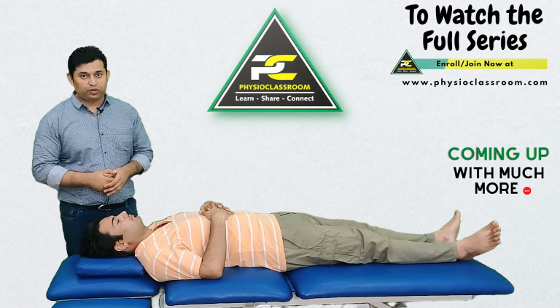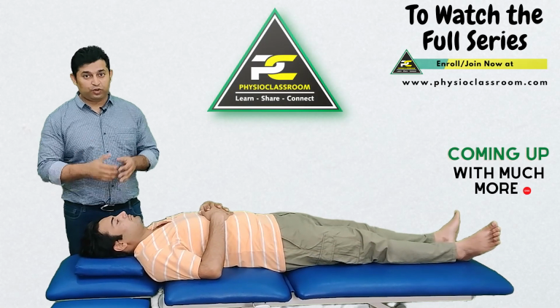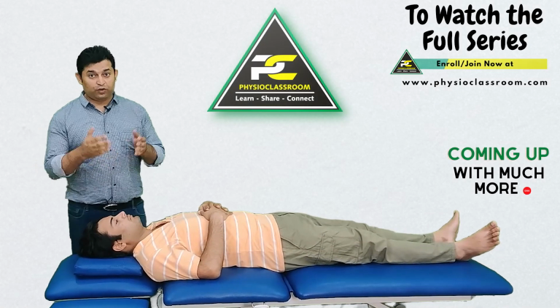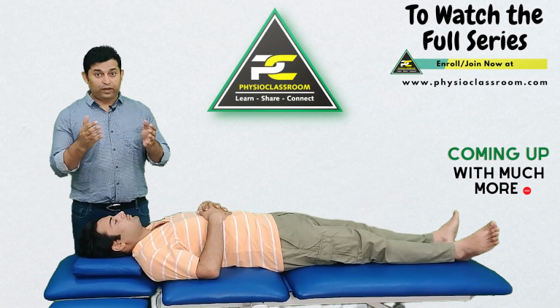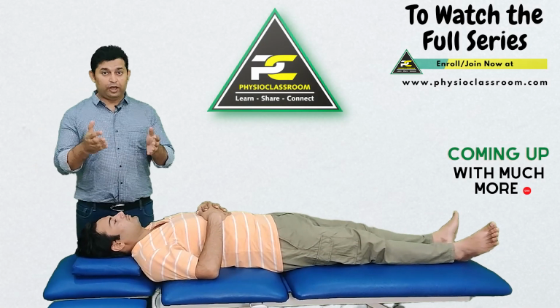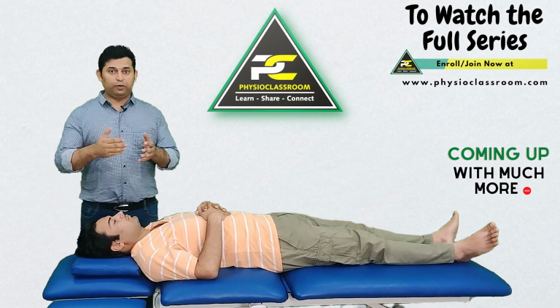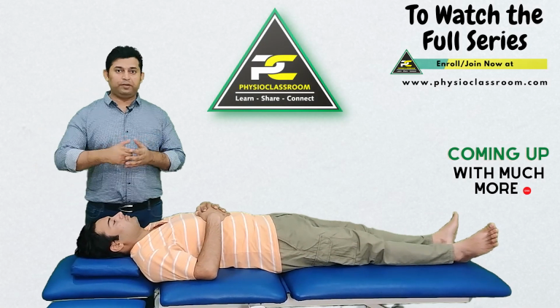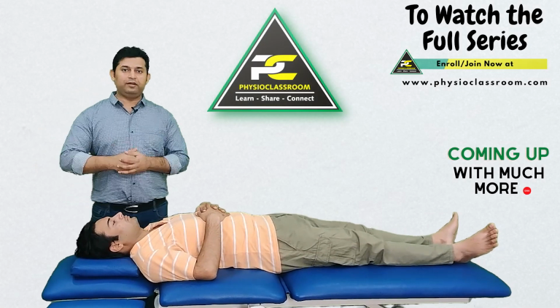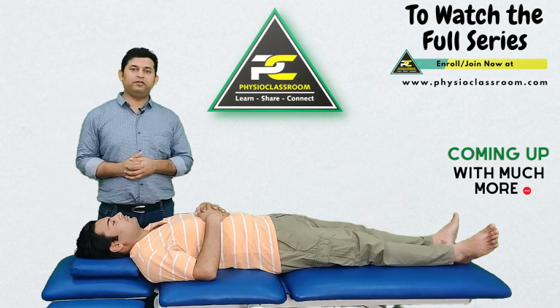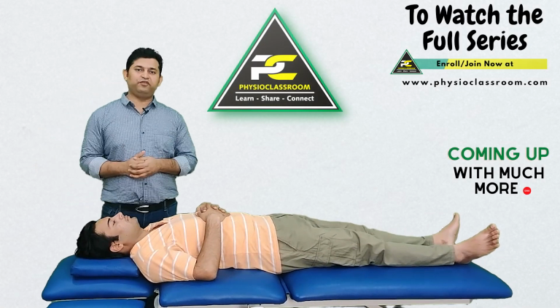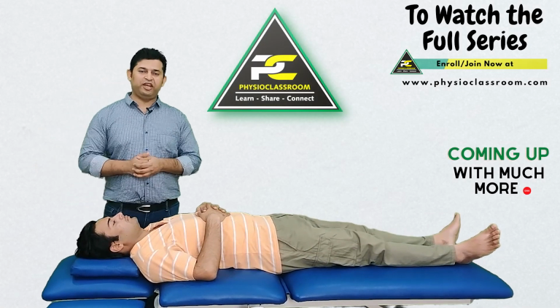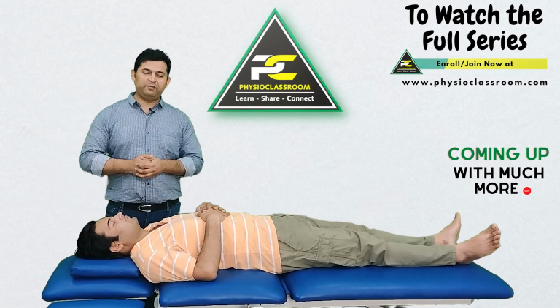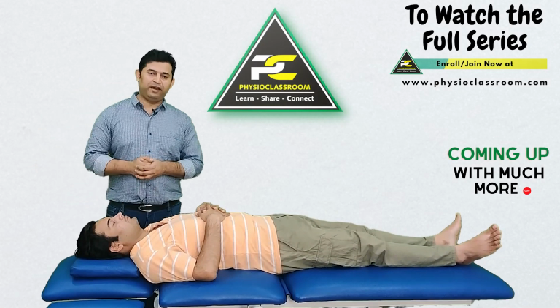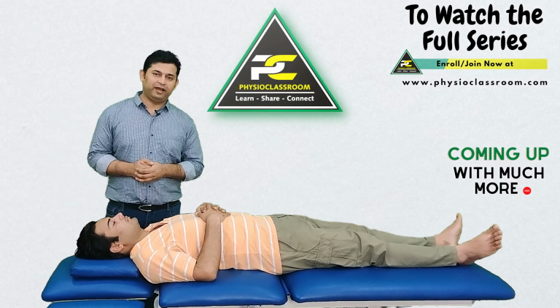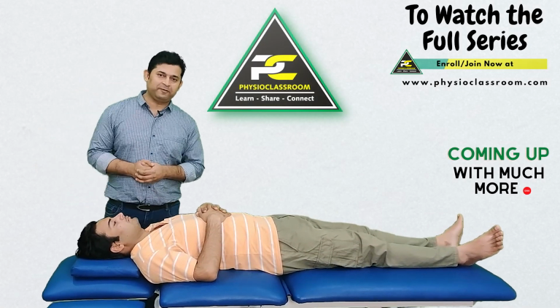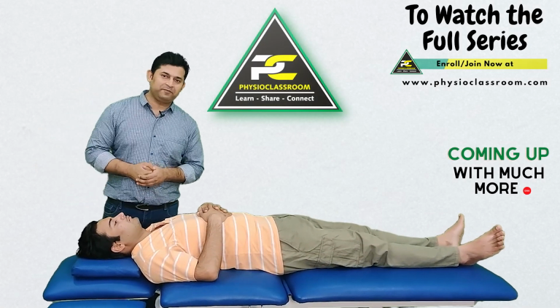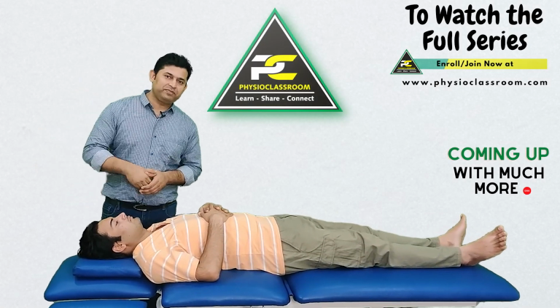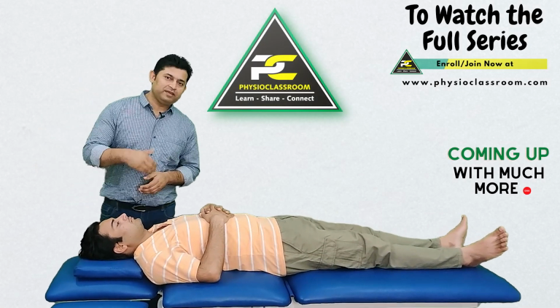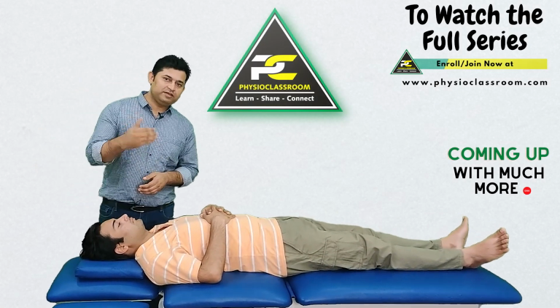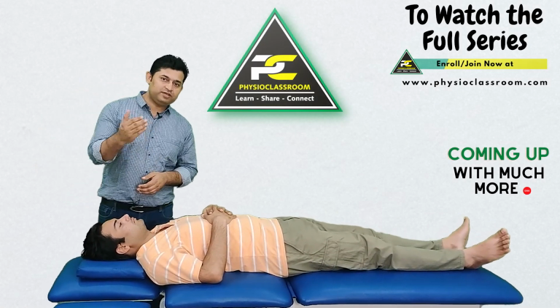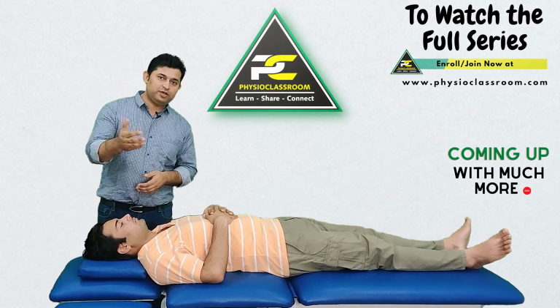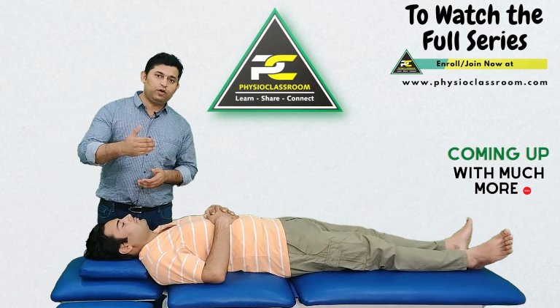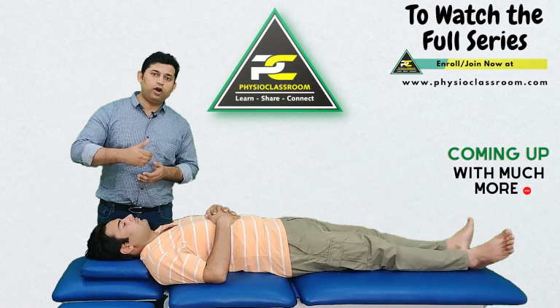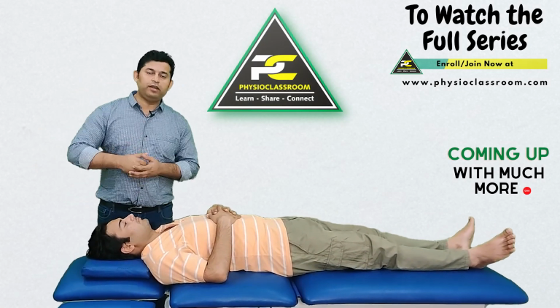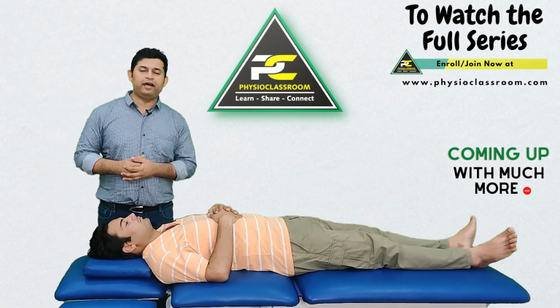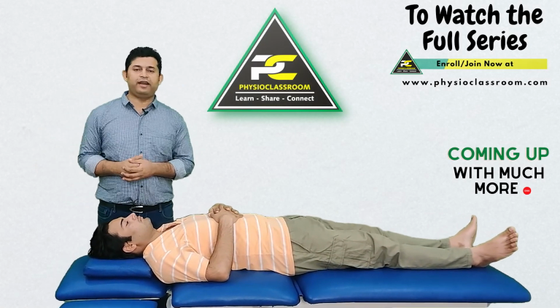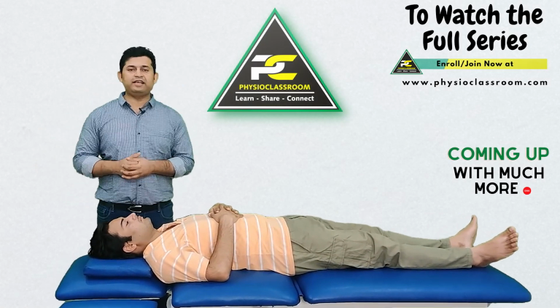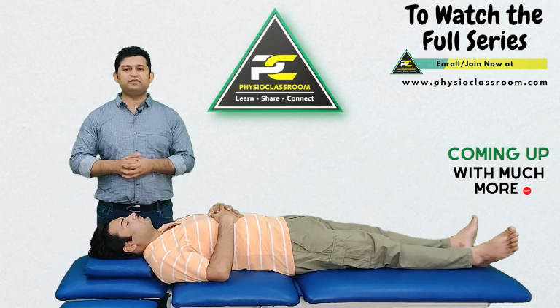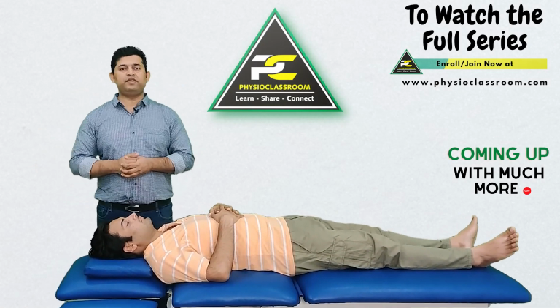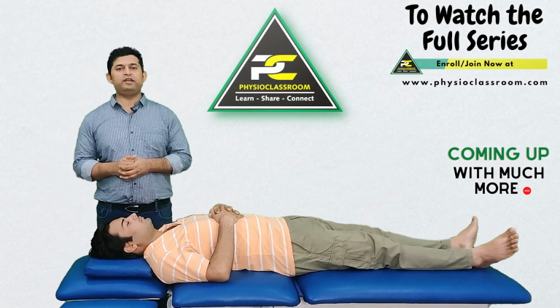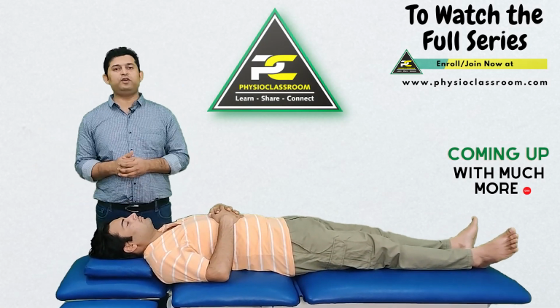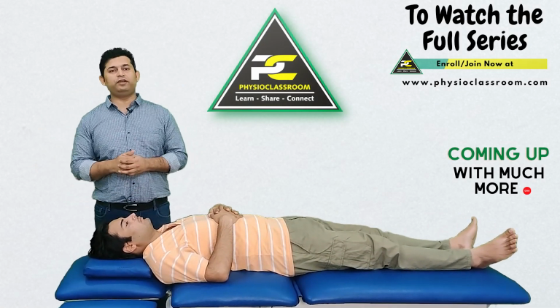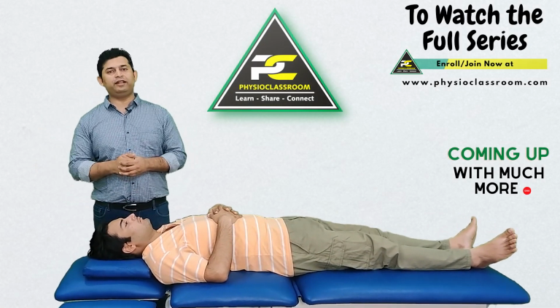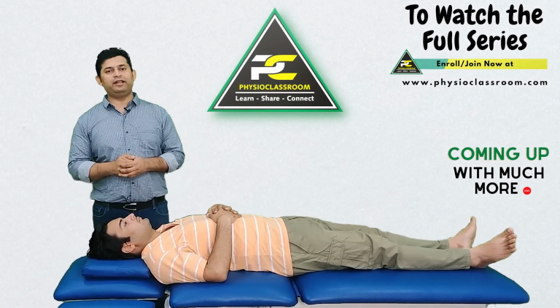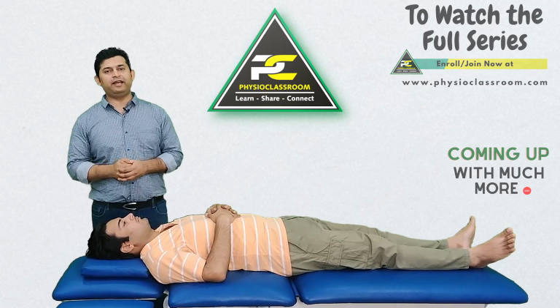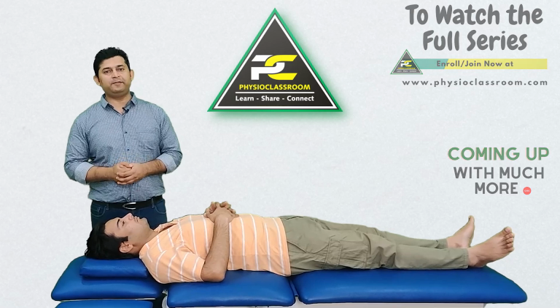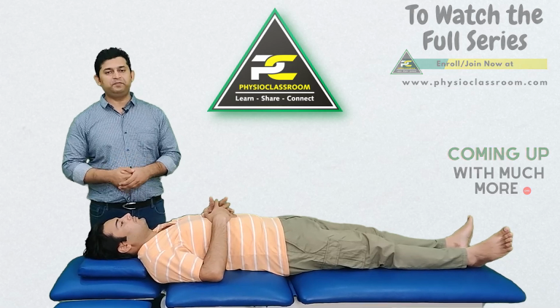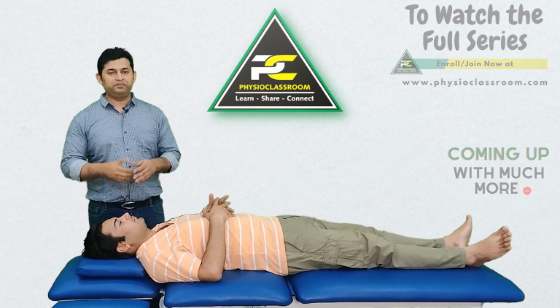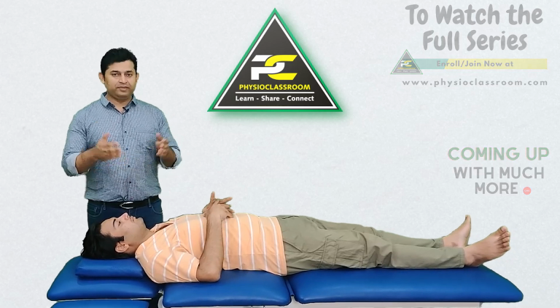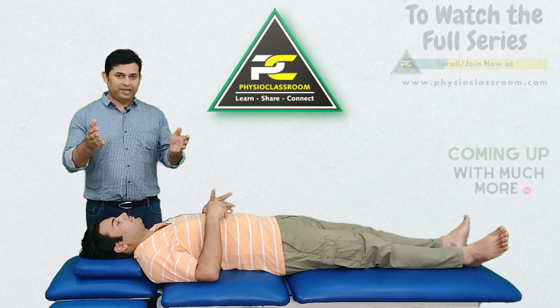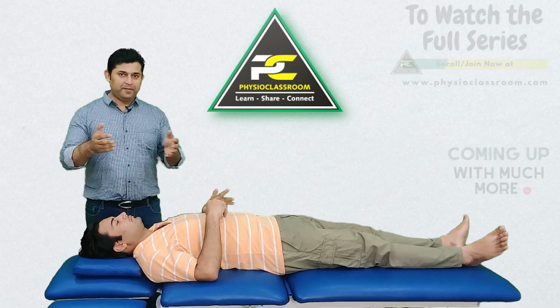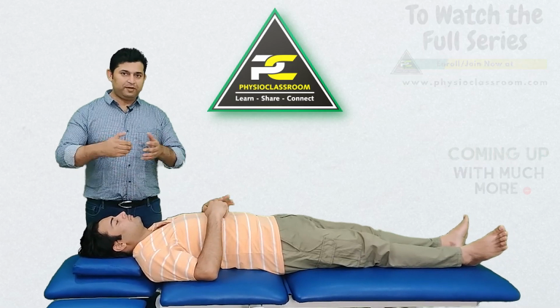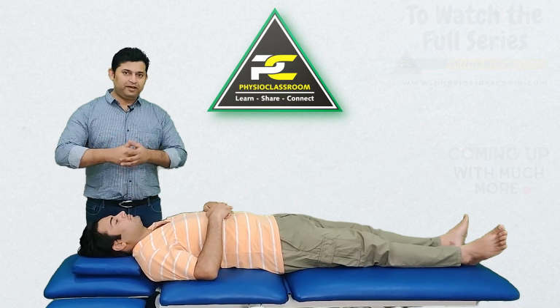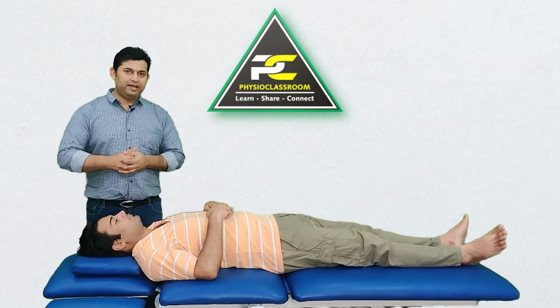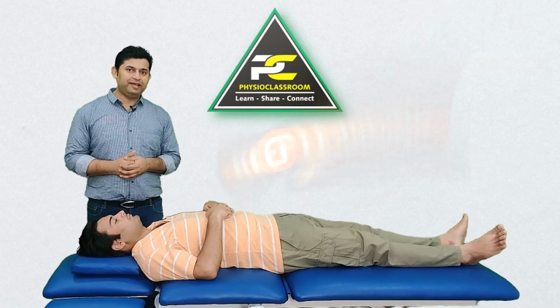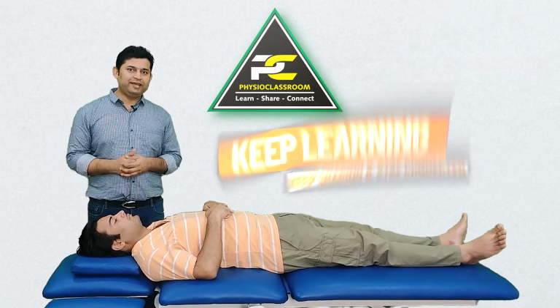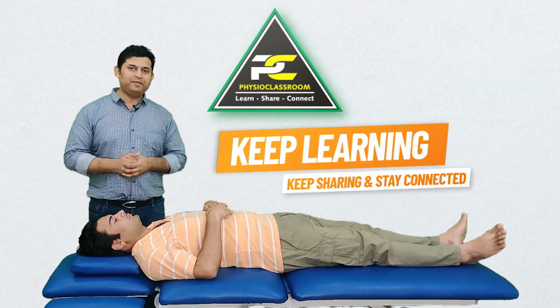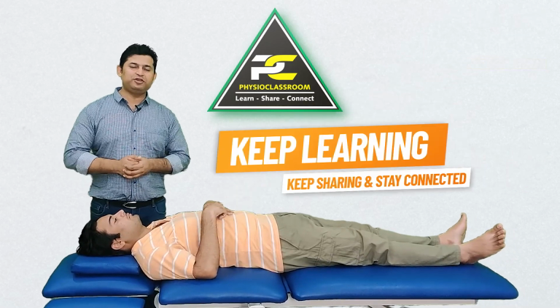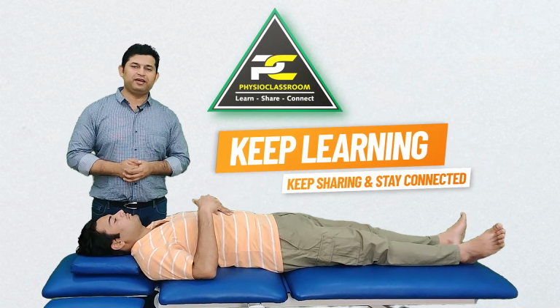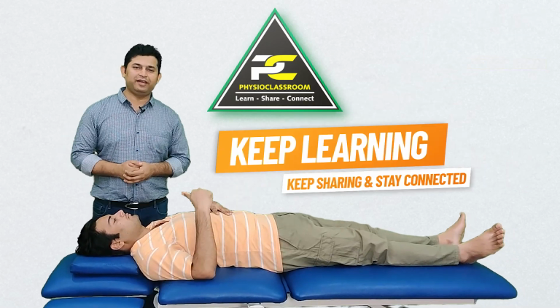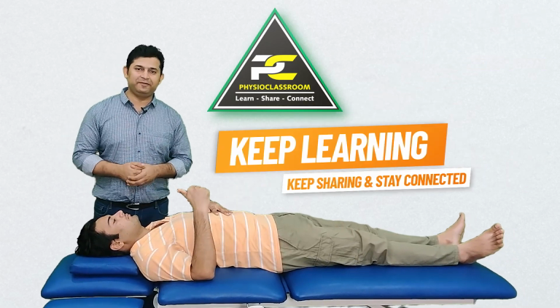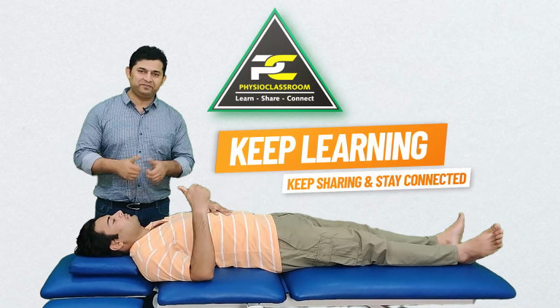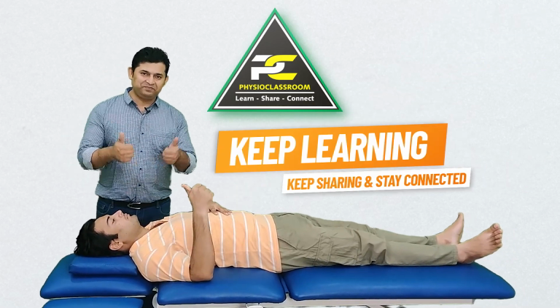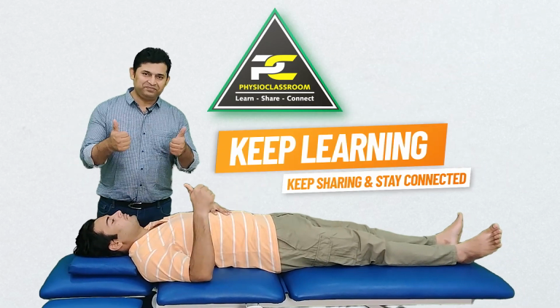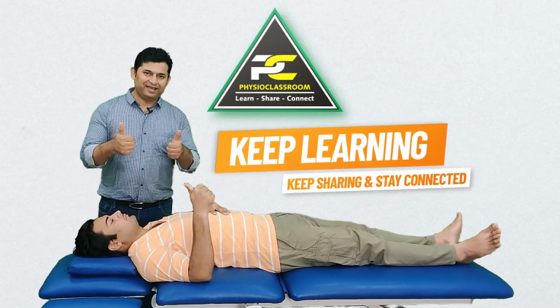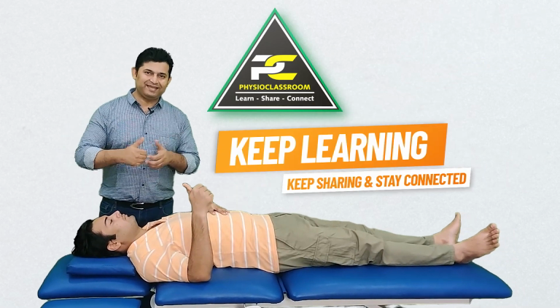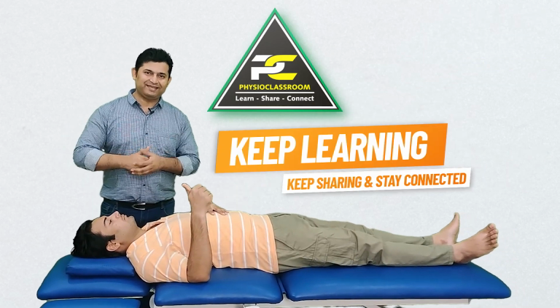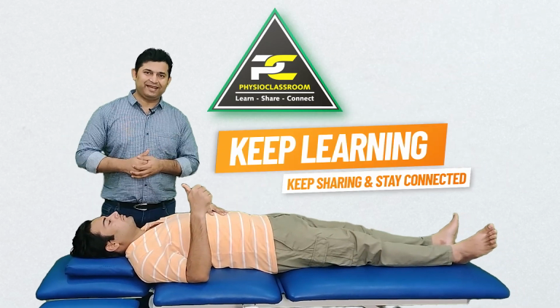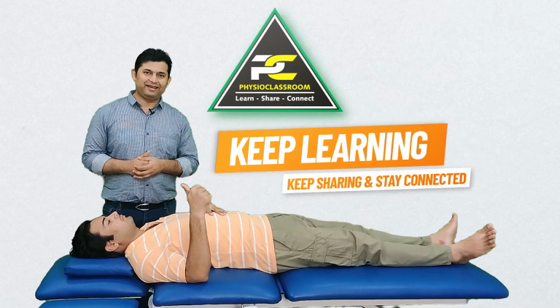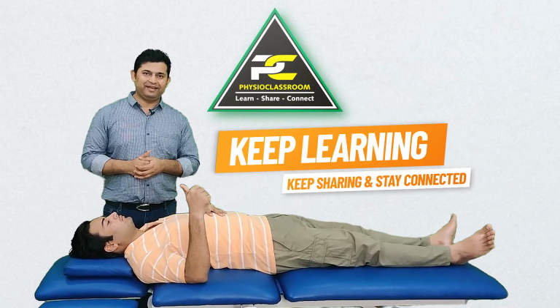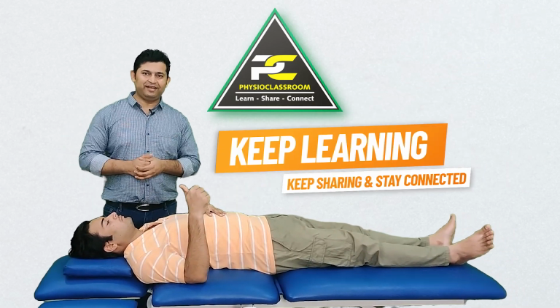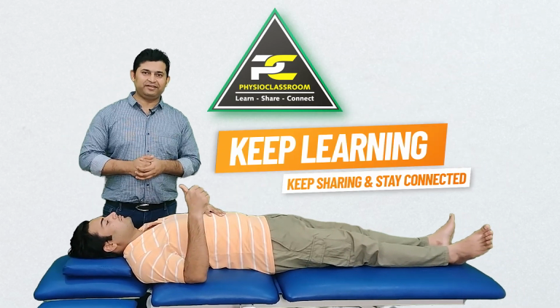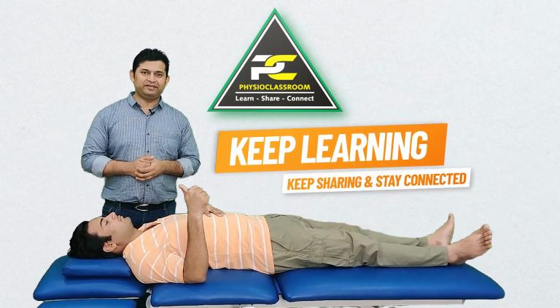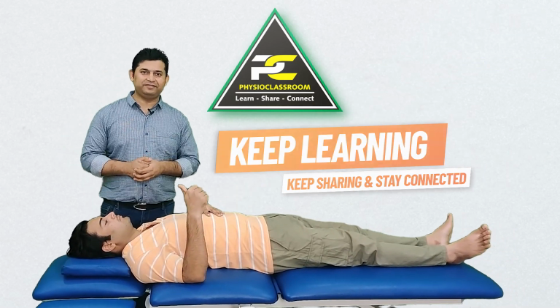Do try this on your patients and let us know your valuable feedback. See you all in our next video — till then, keep learning, keep sharing, and stay connected.